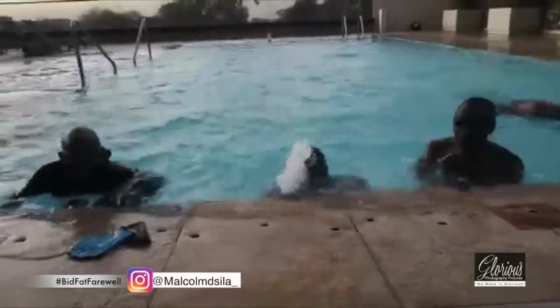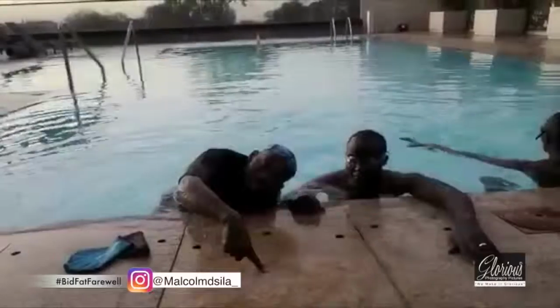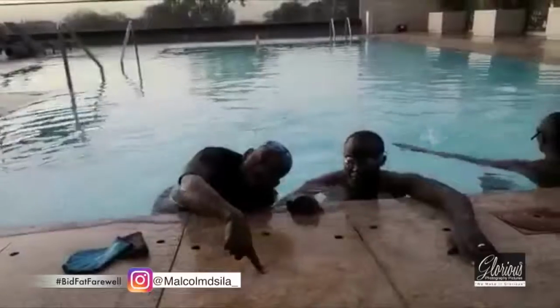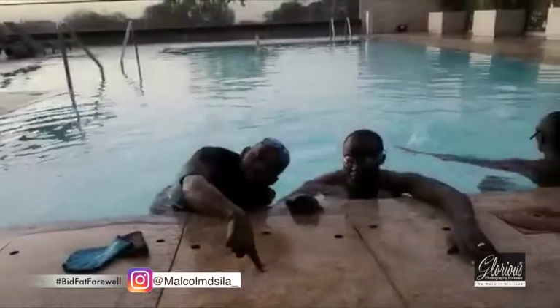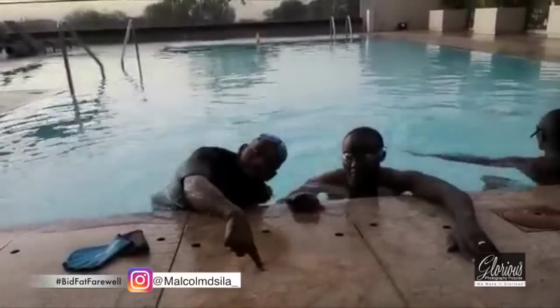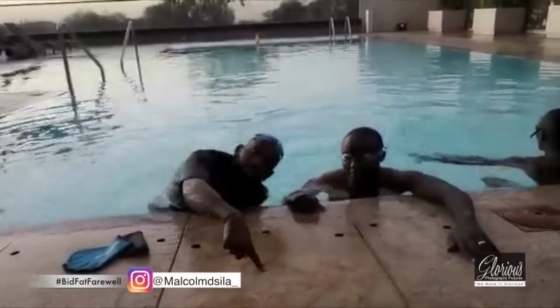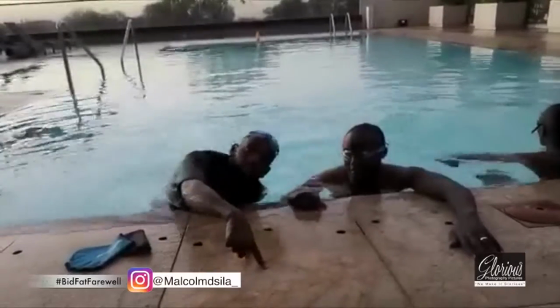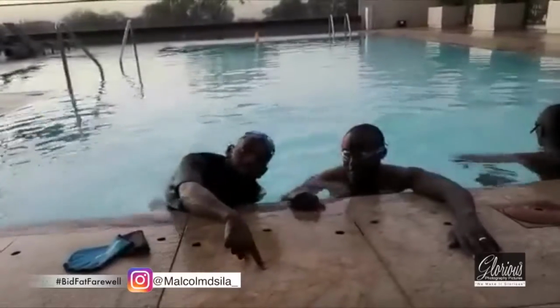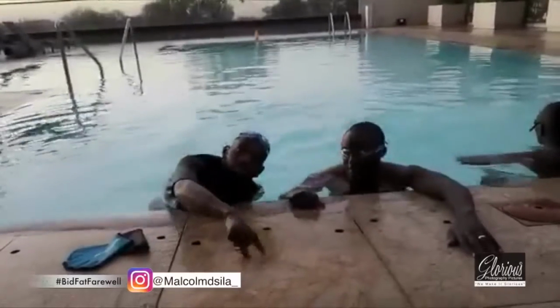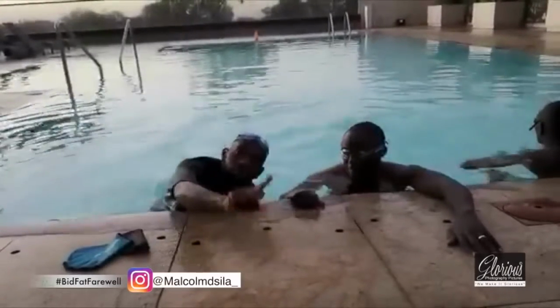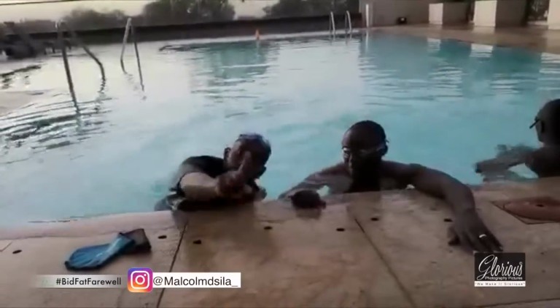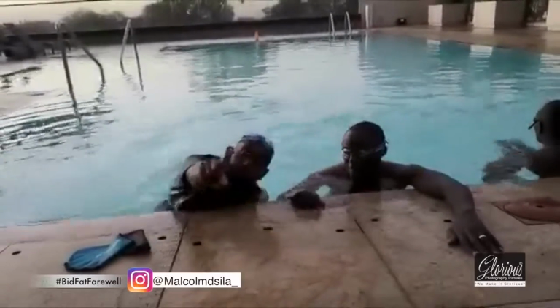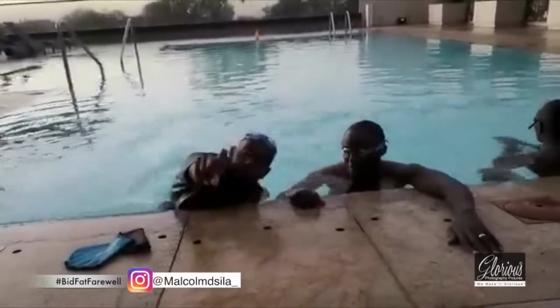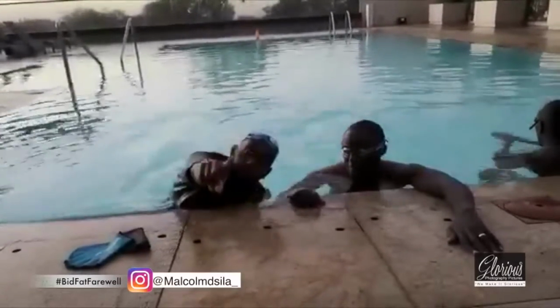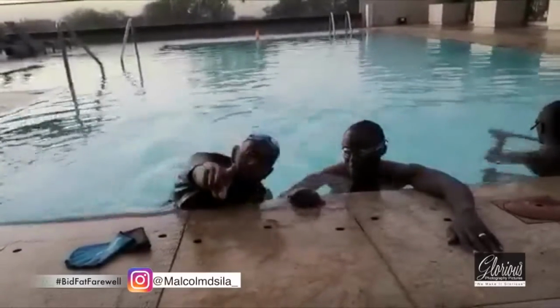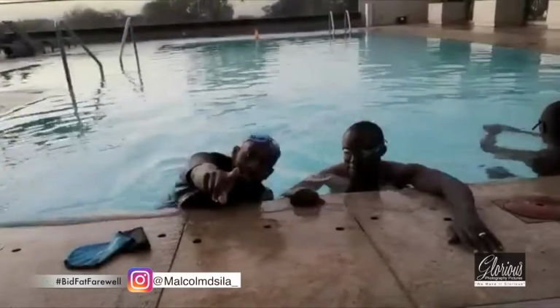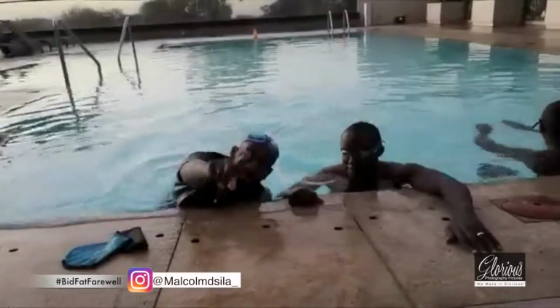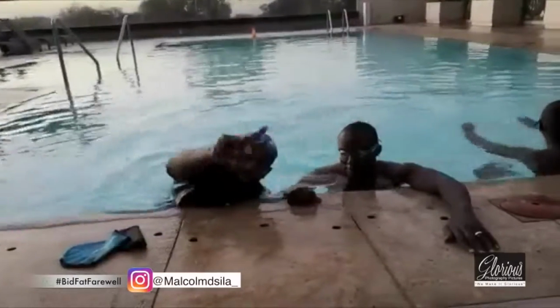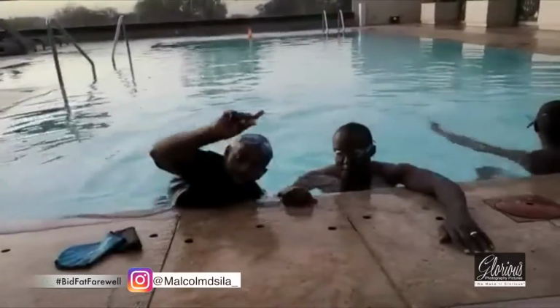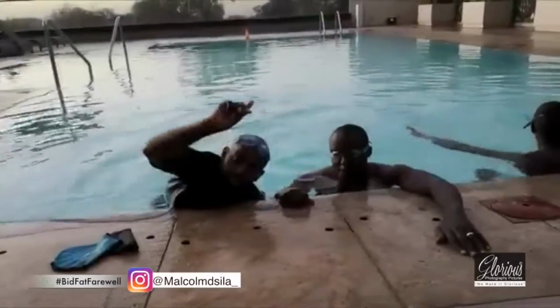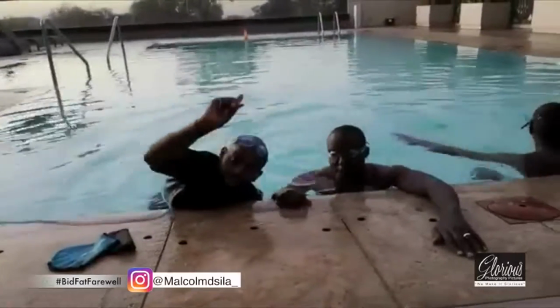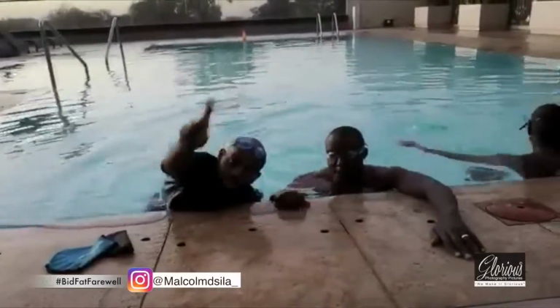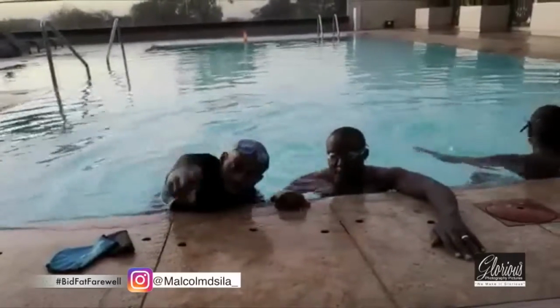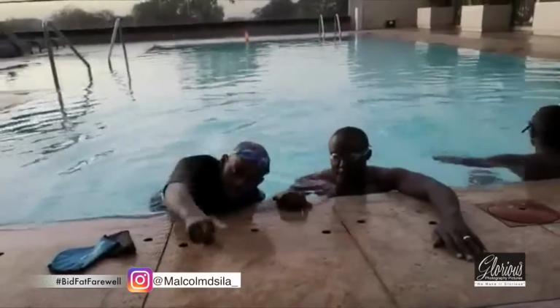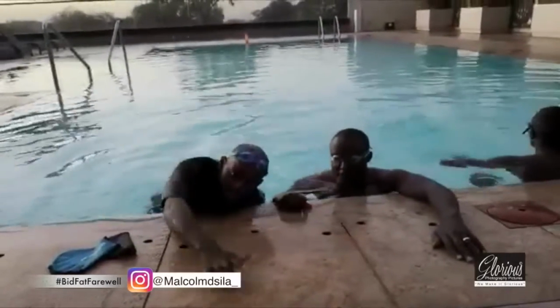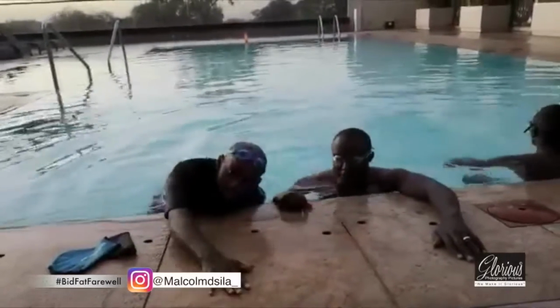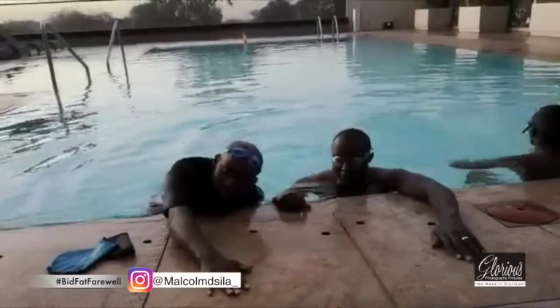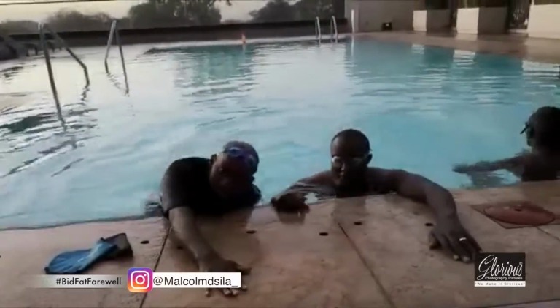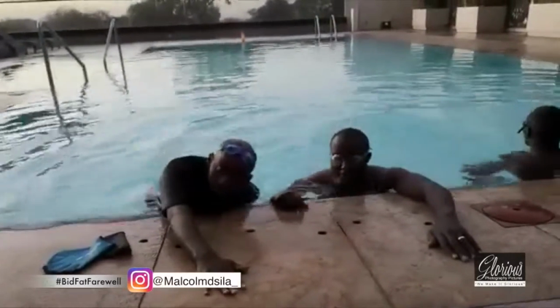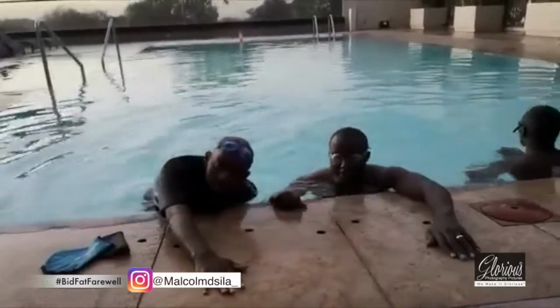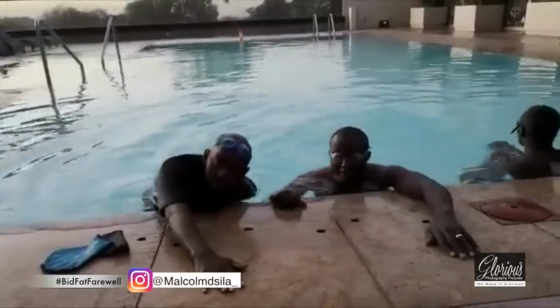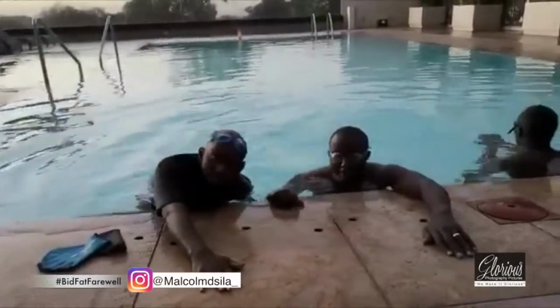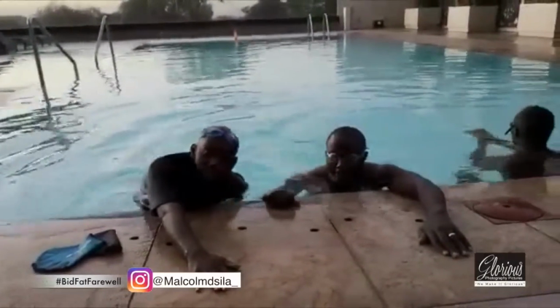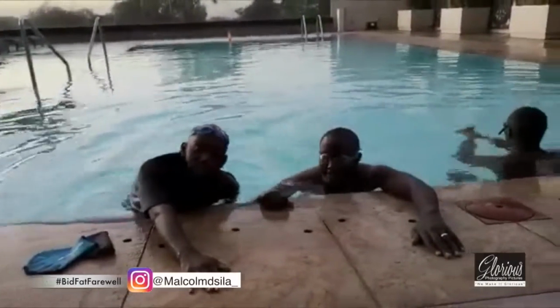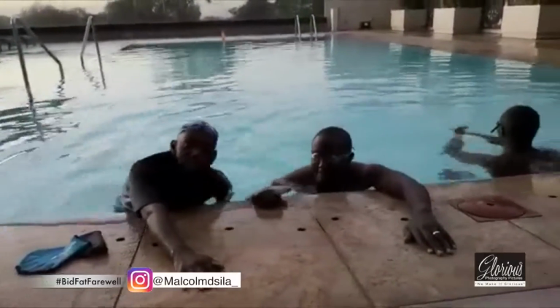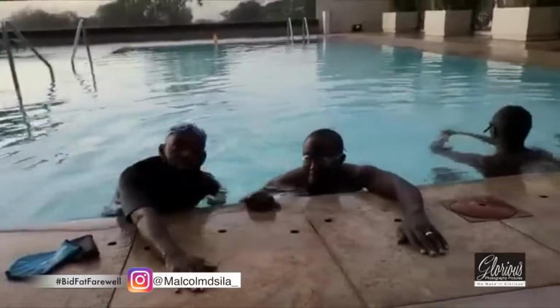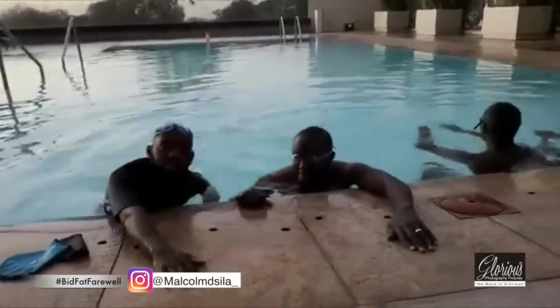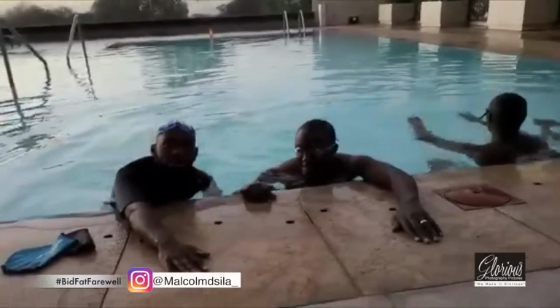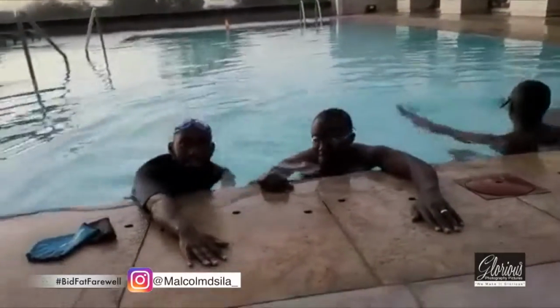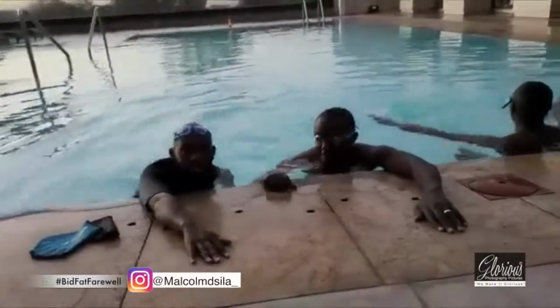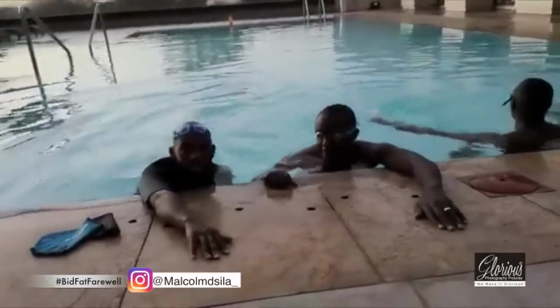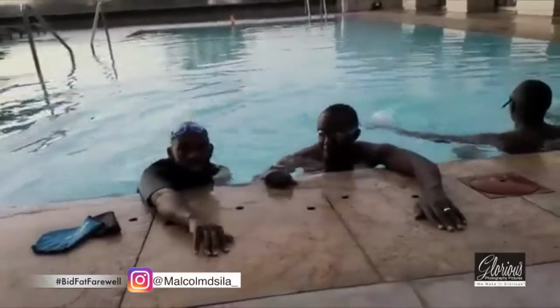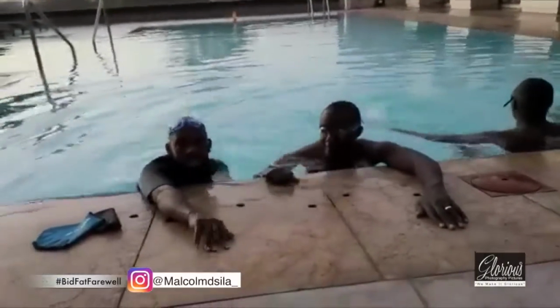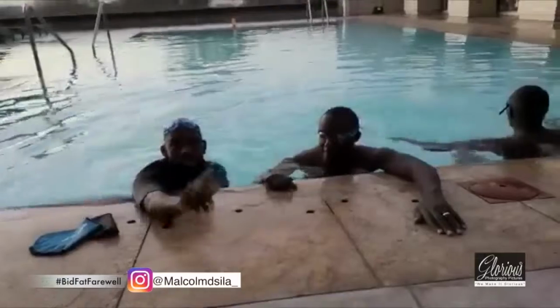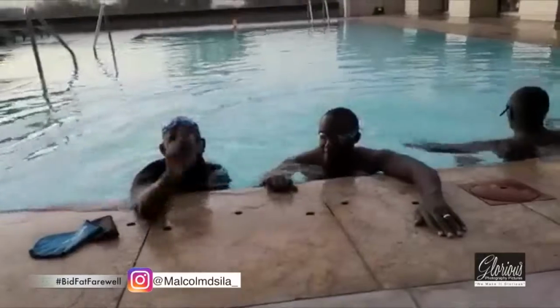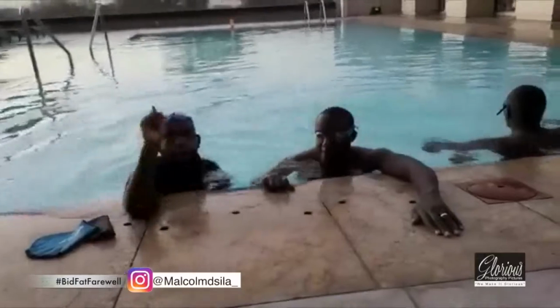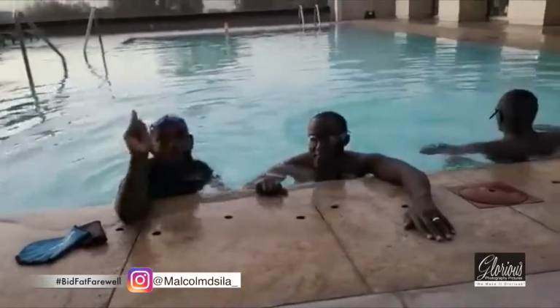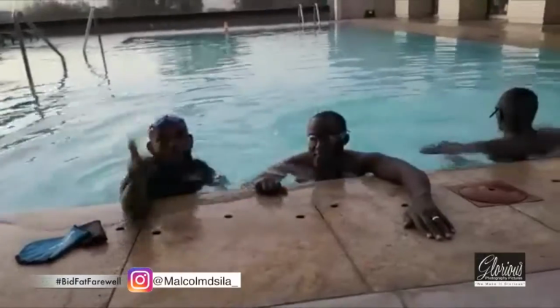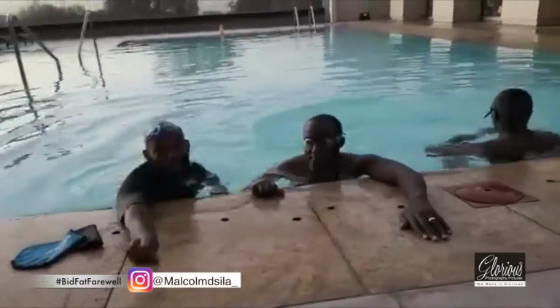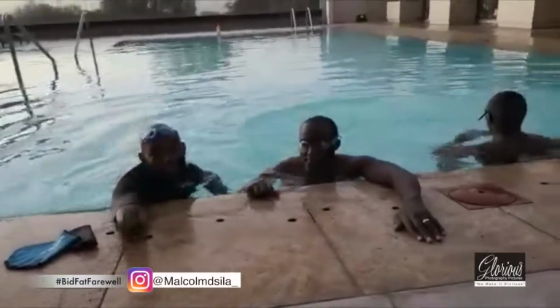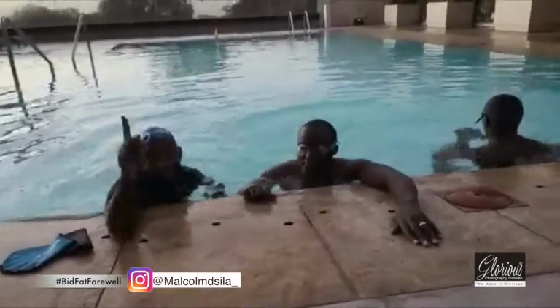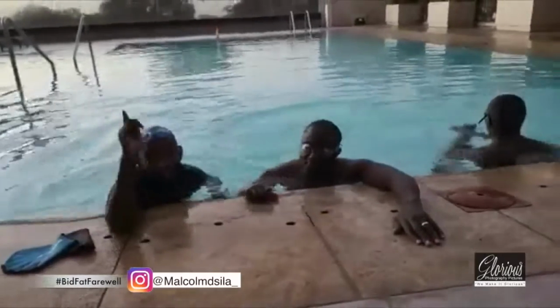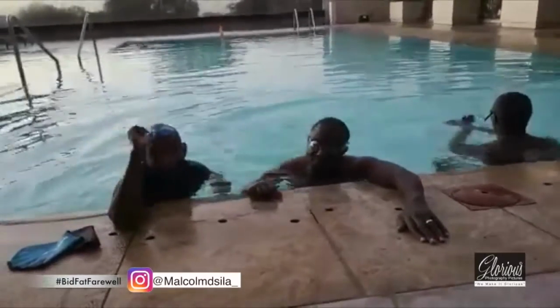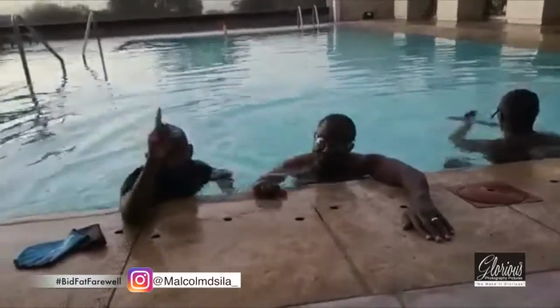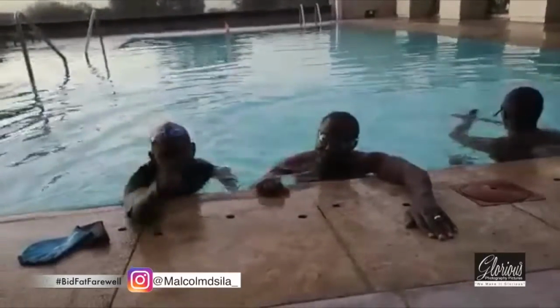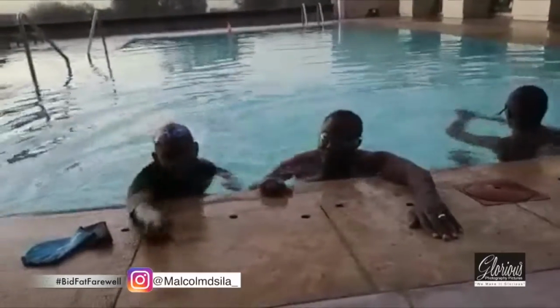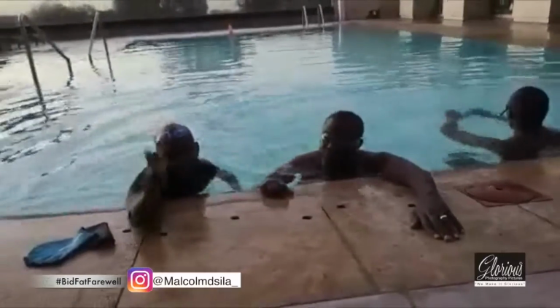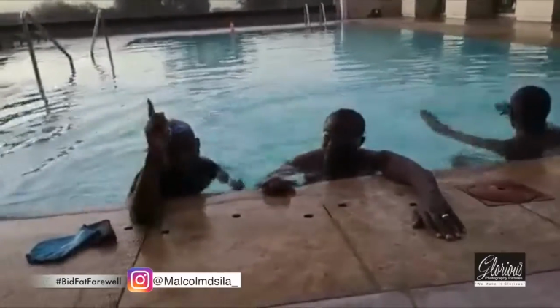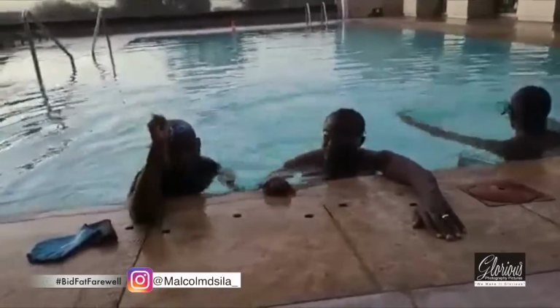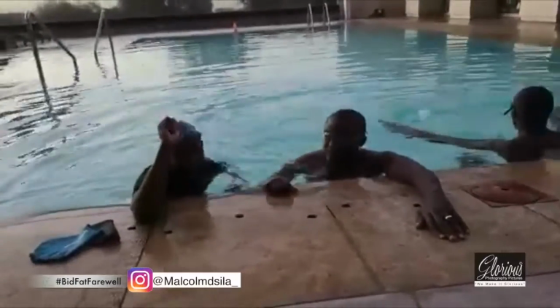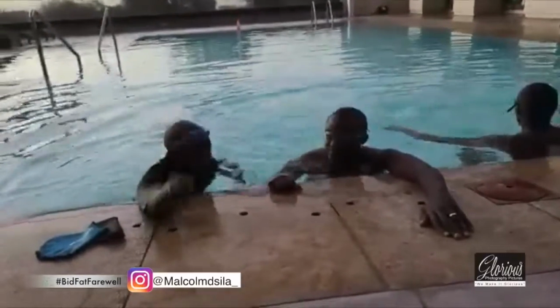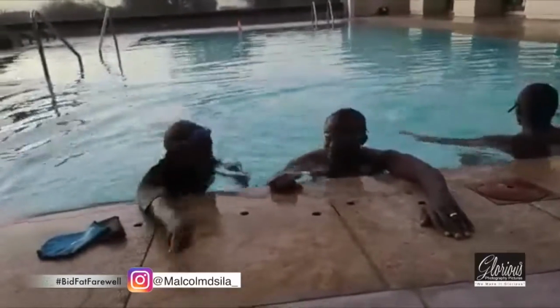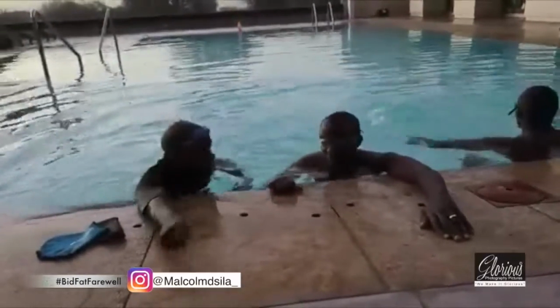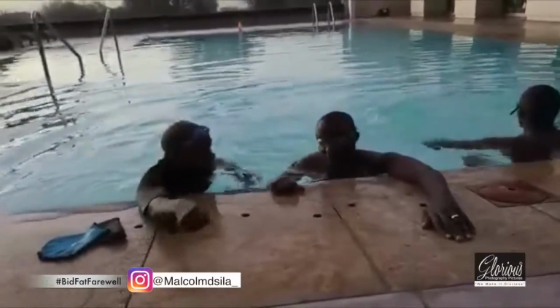If you are swimming for weight loss, you need to drink a lot of water — that way you will bid fat farewell.